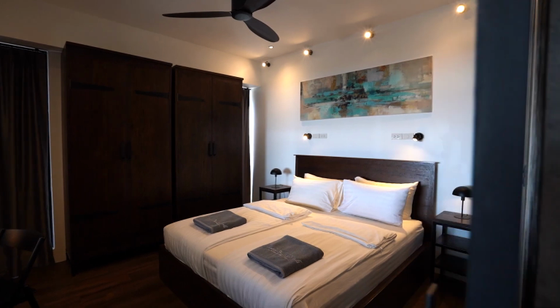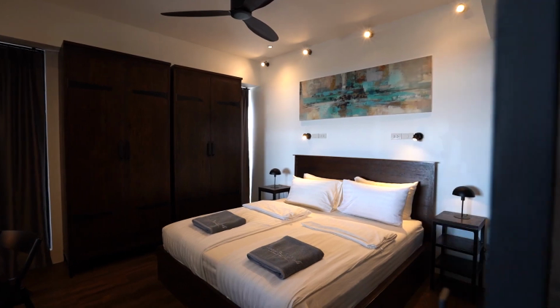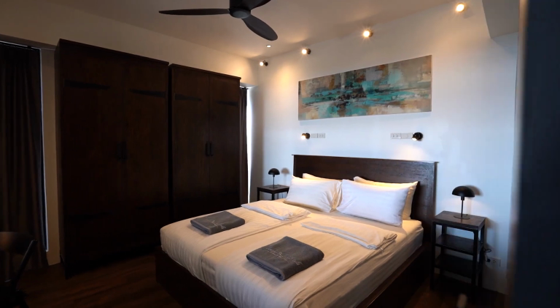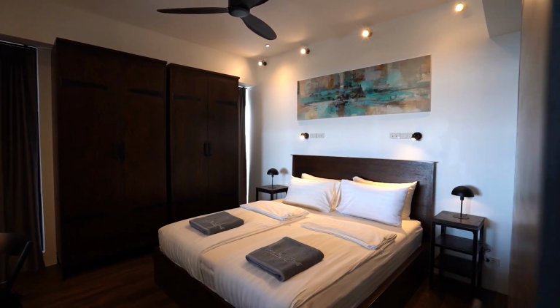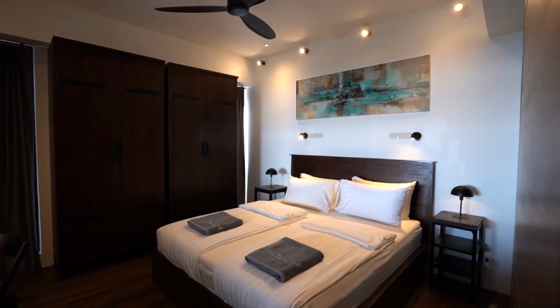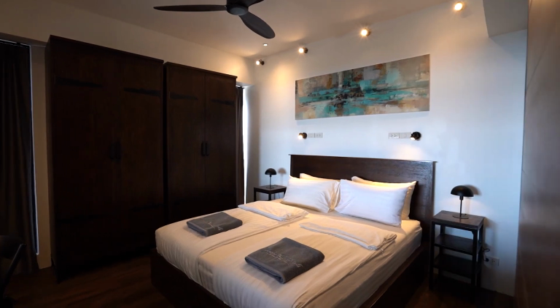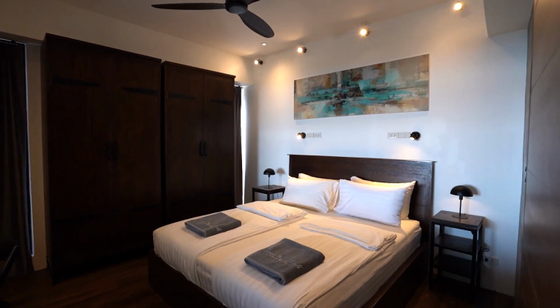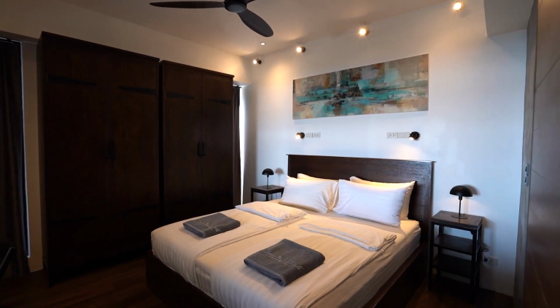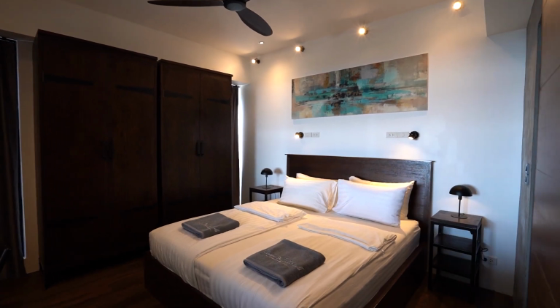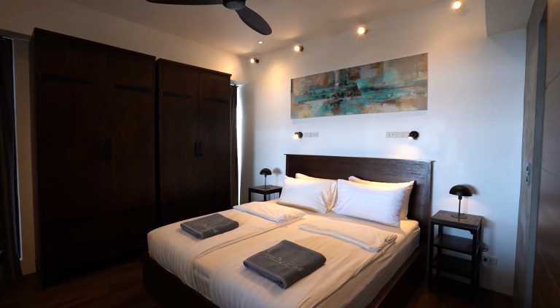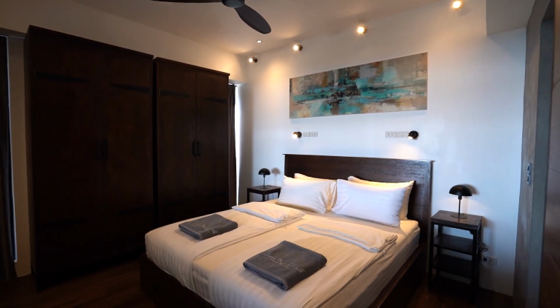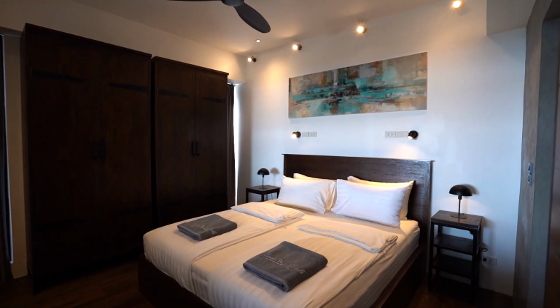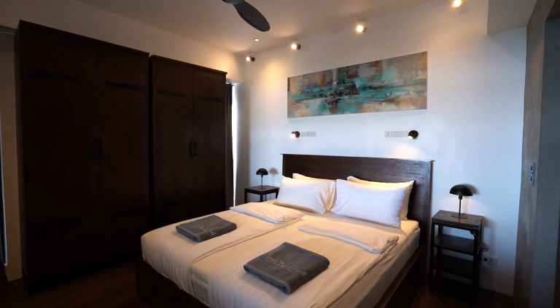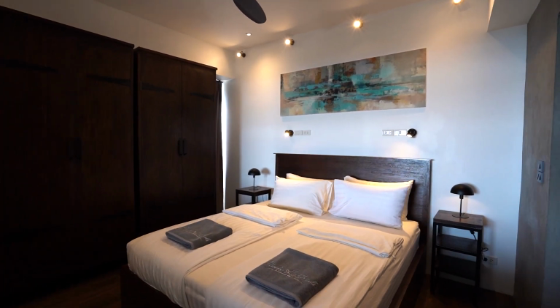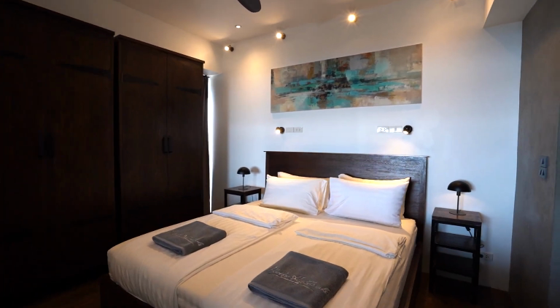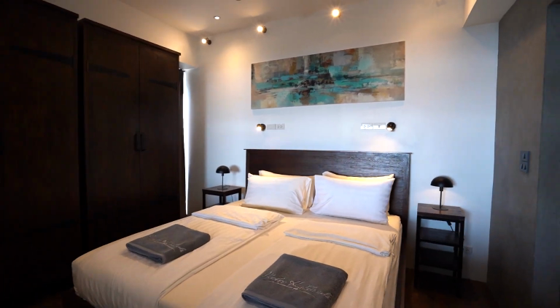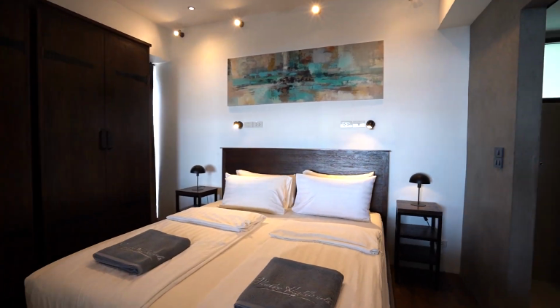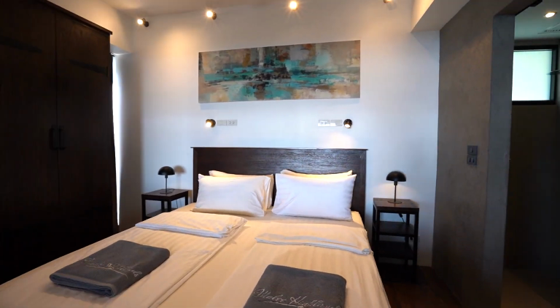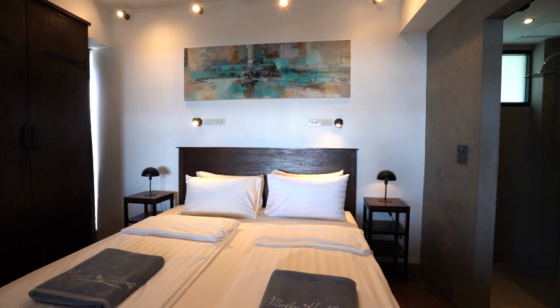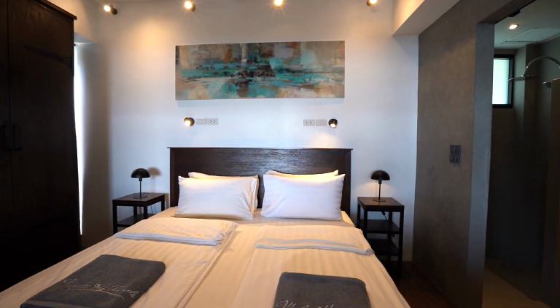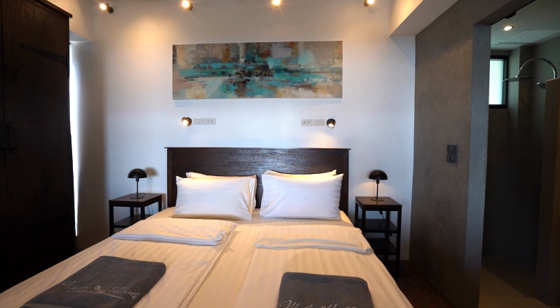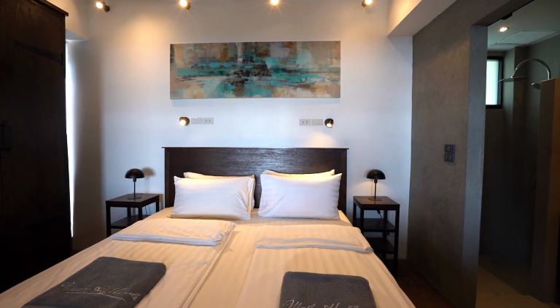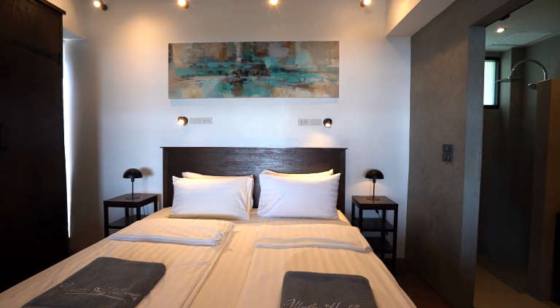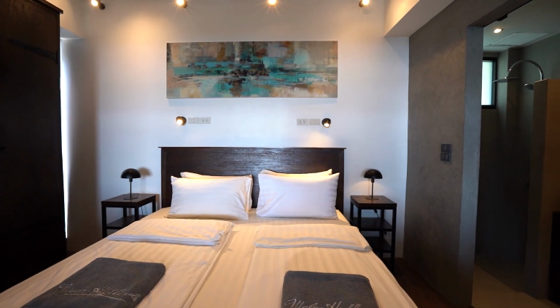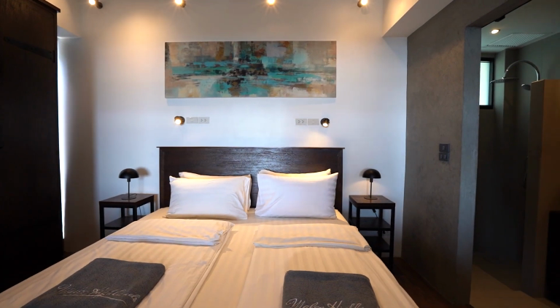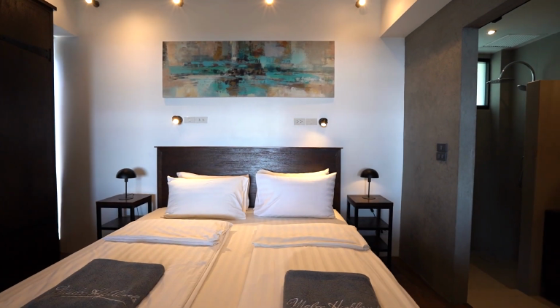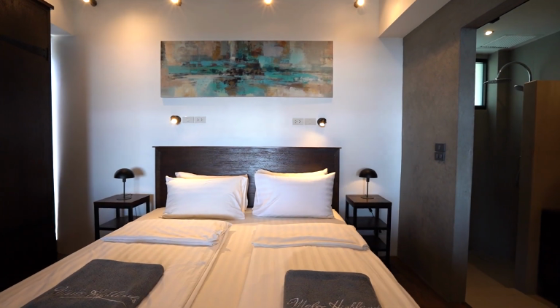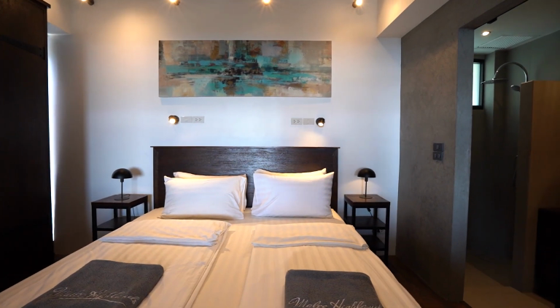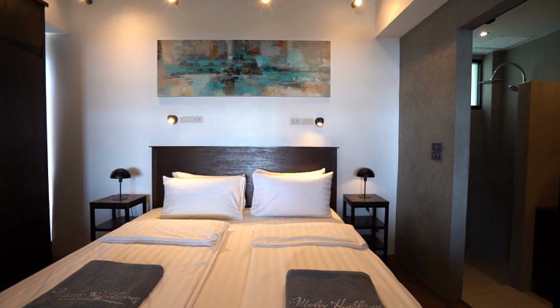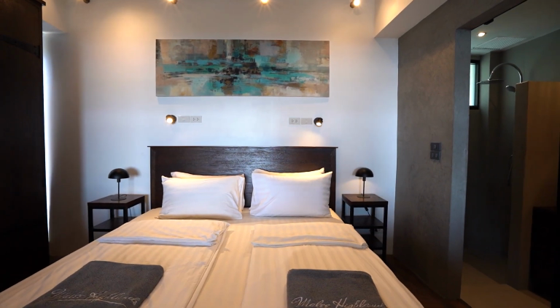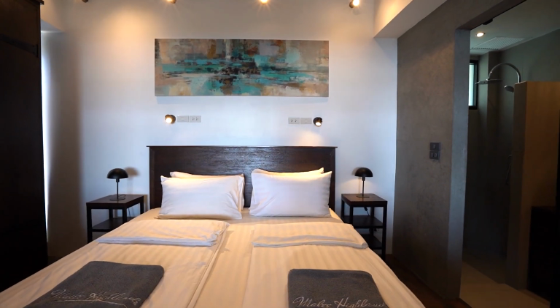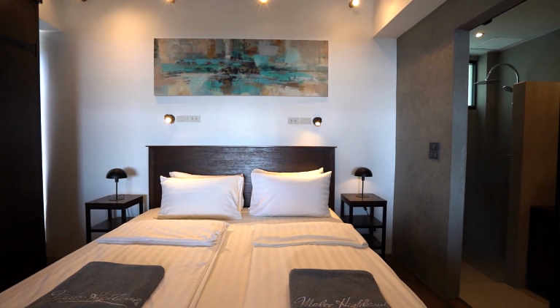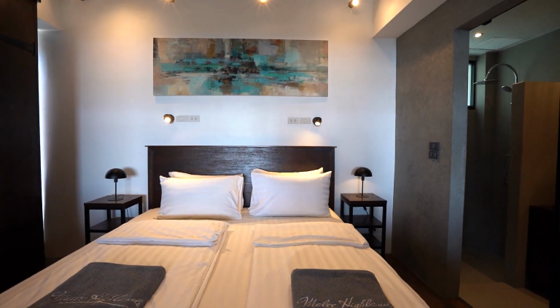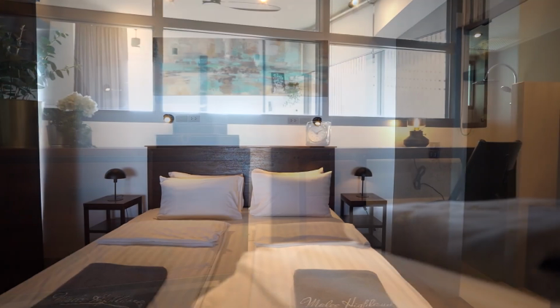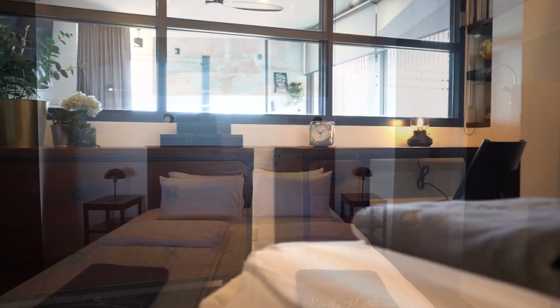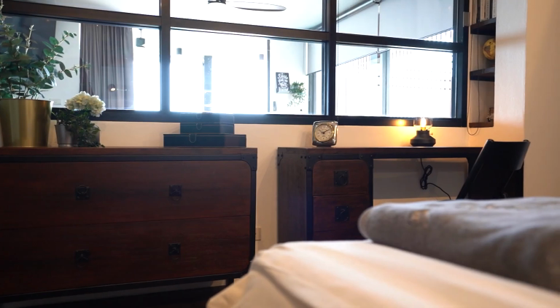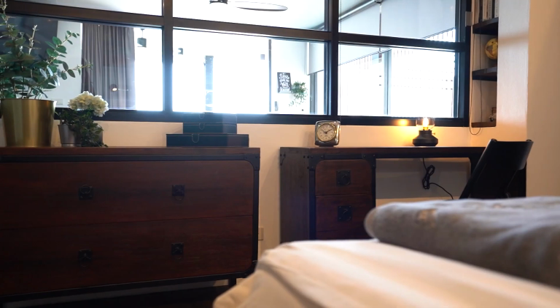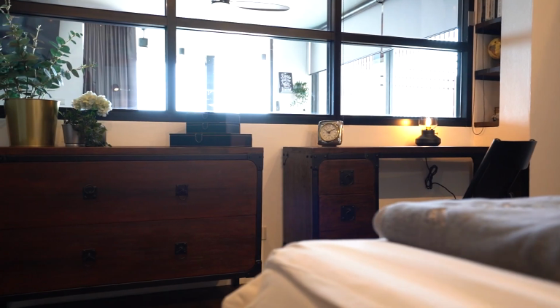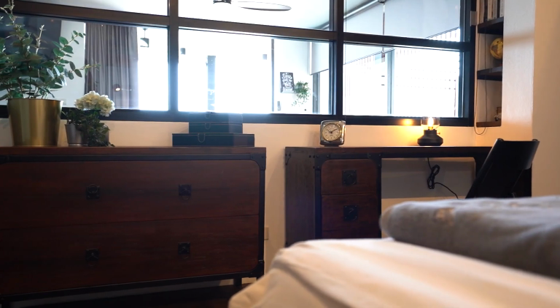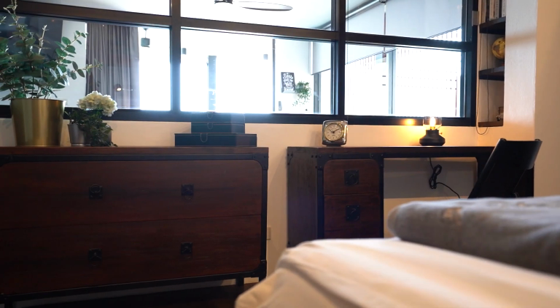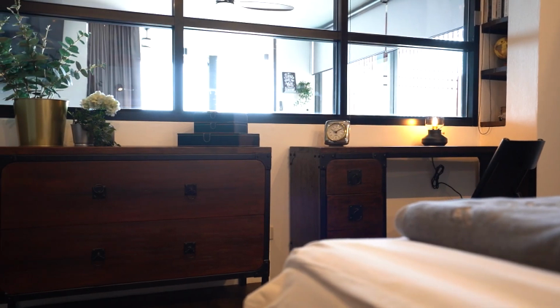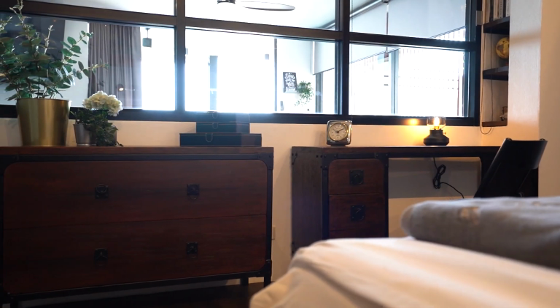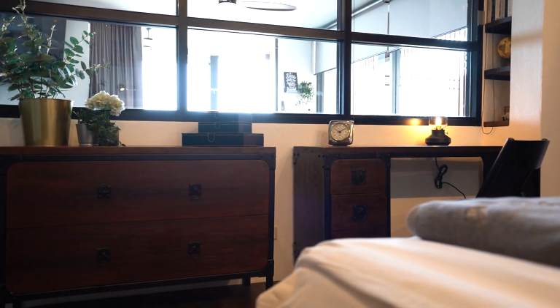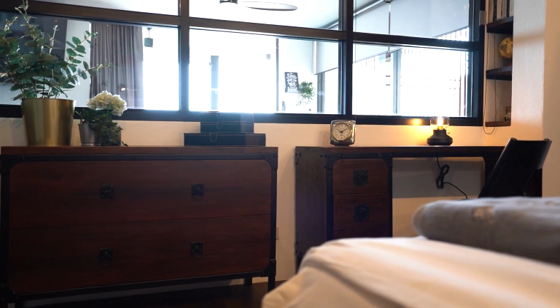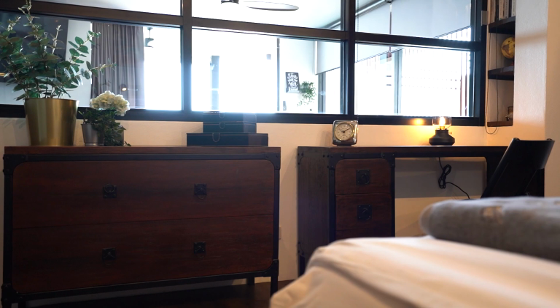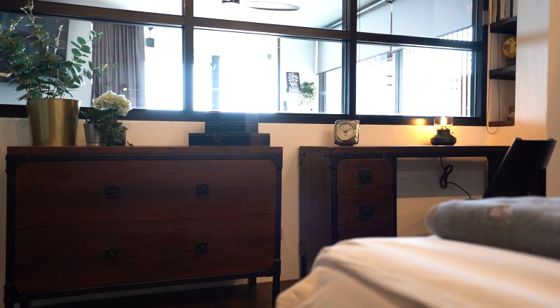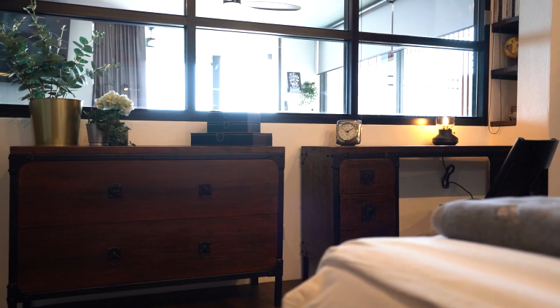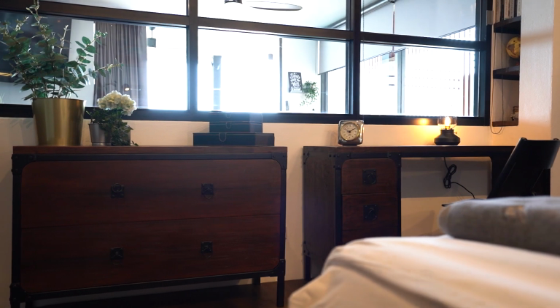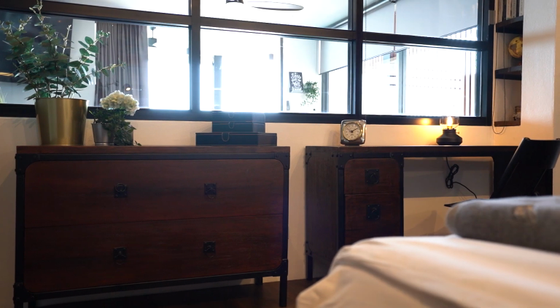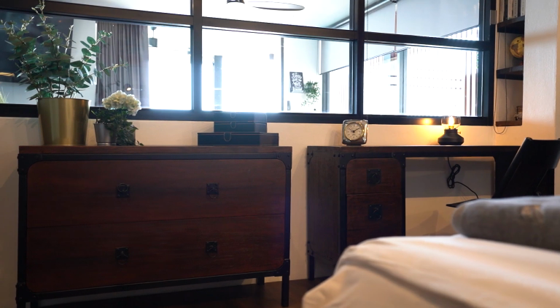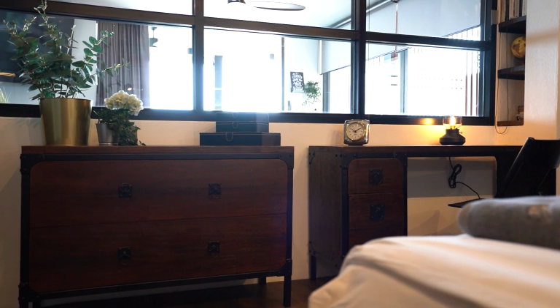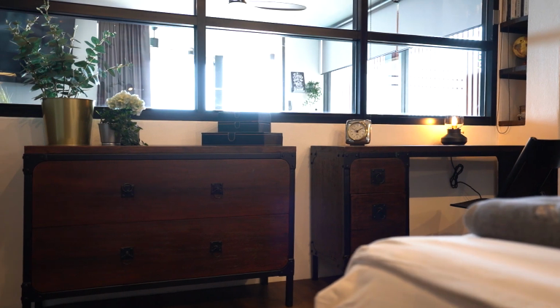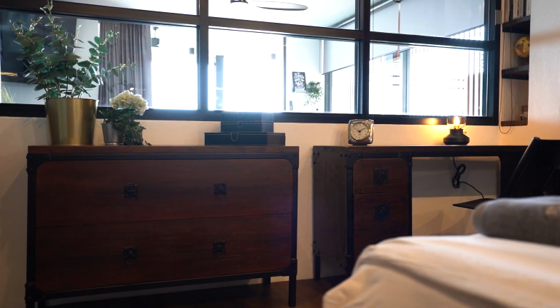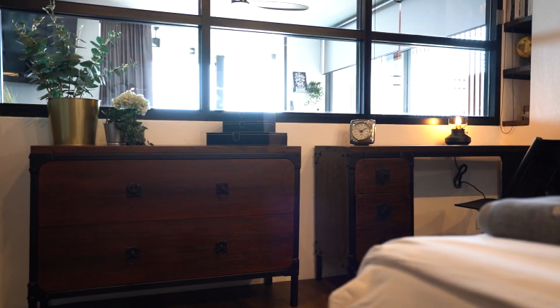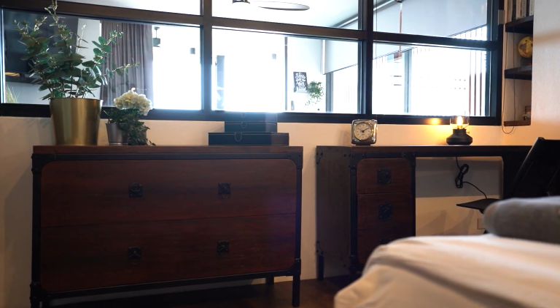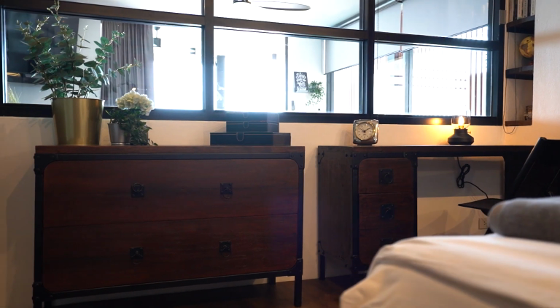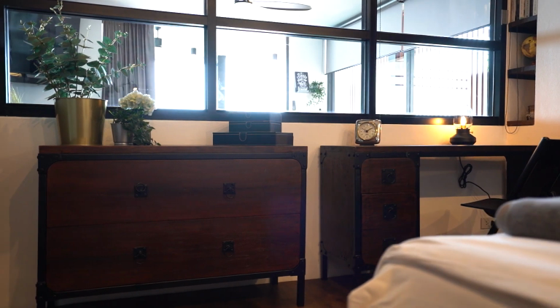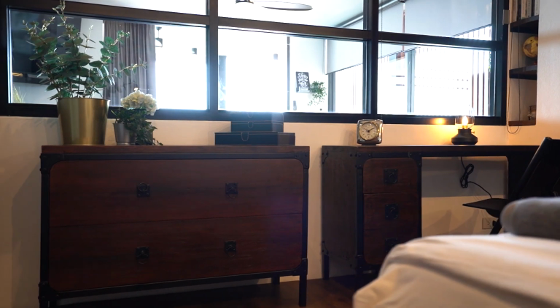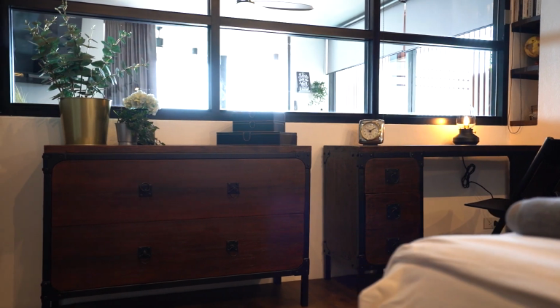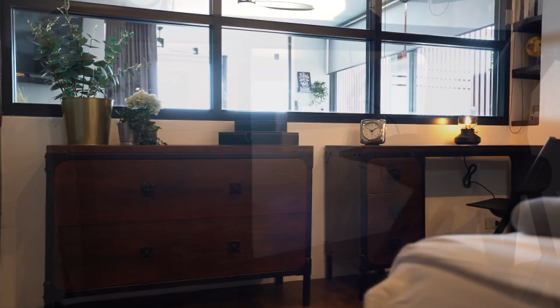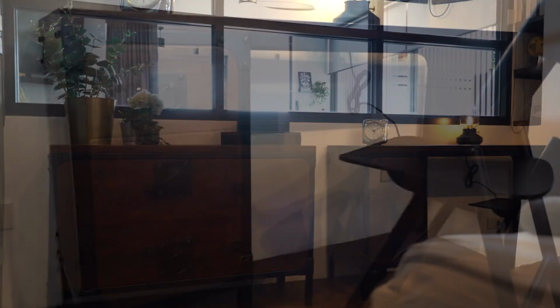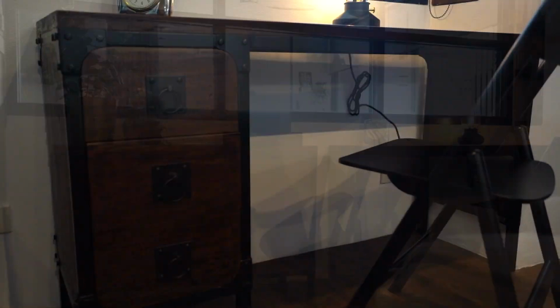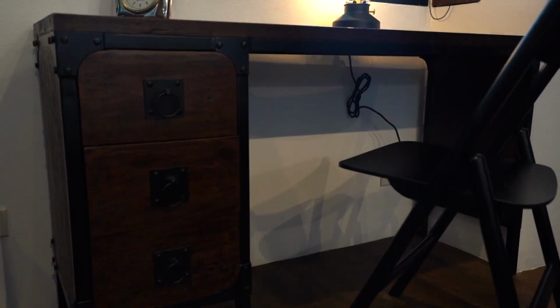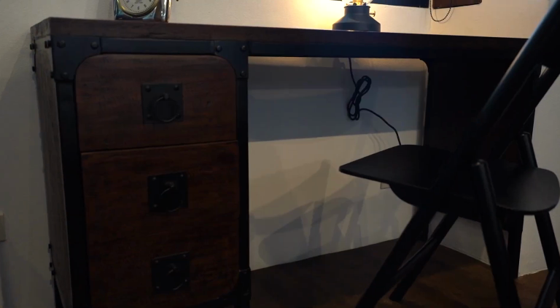The master bedroom has a double bed, a working desk and a window looking through the living room out onto the ocean.